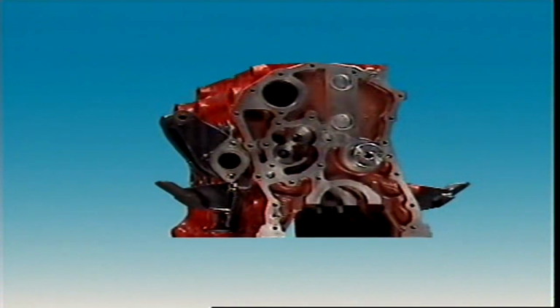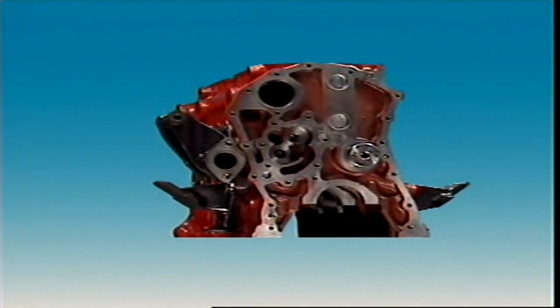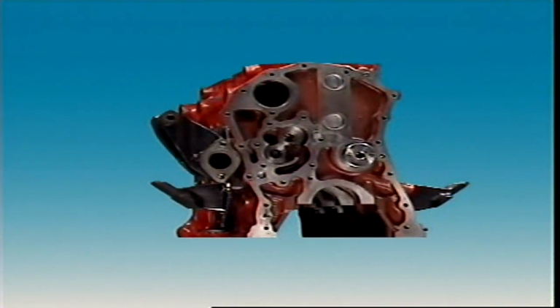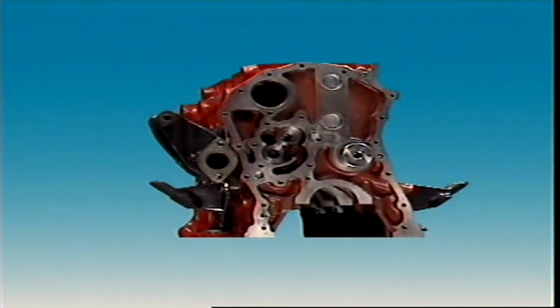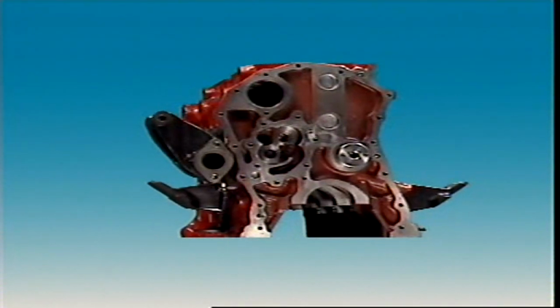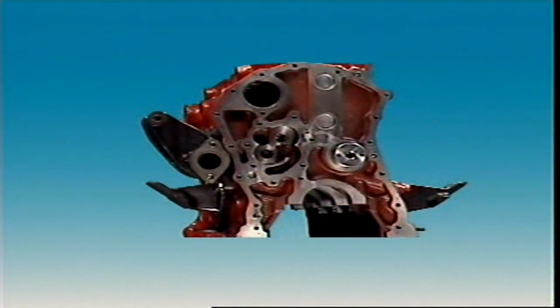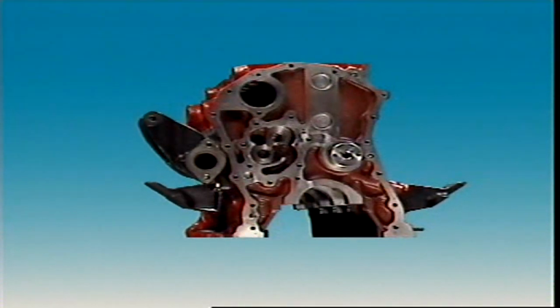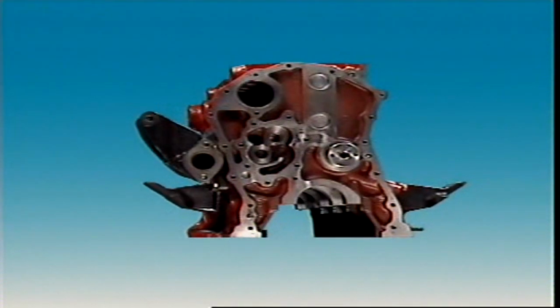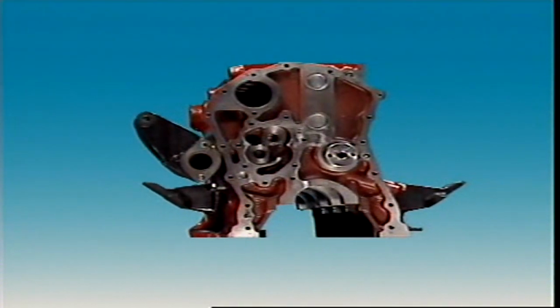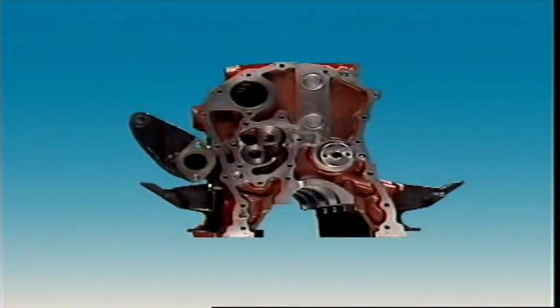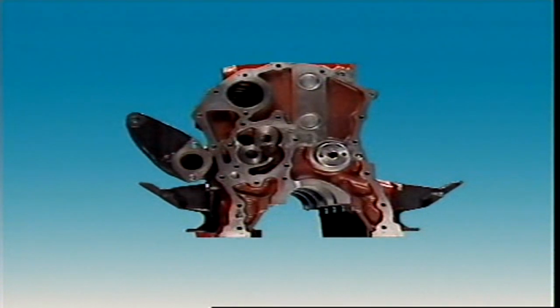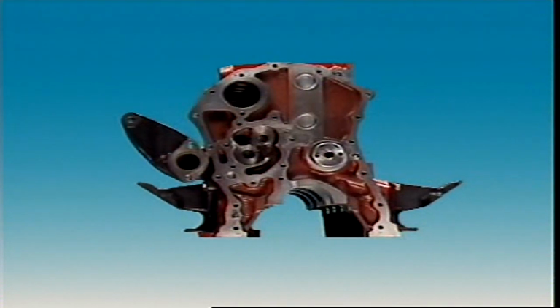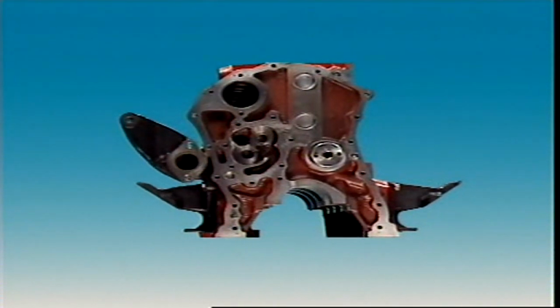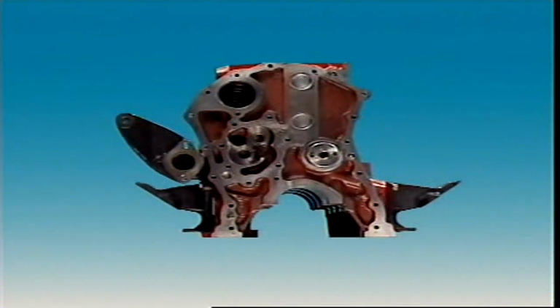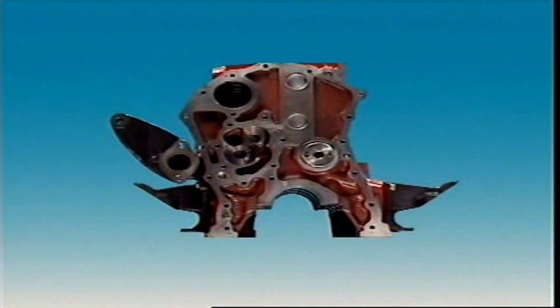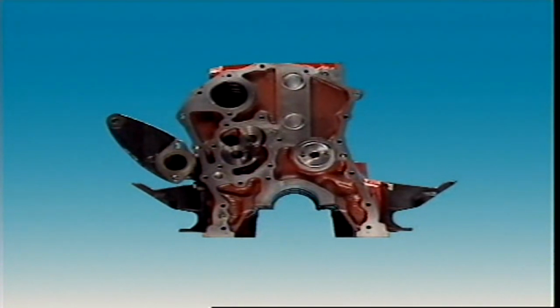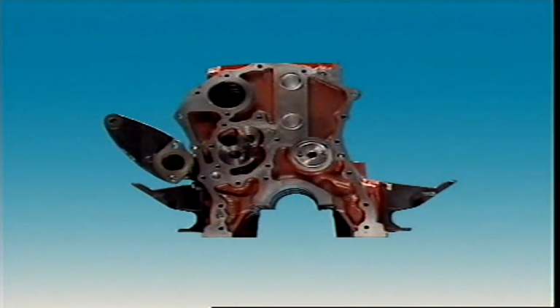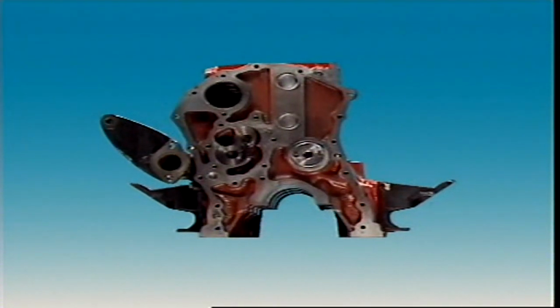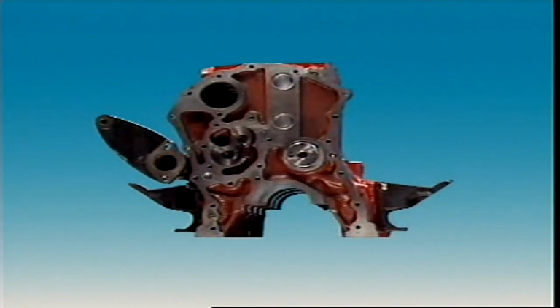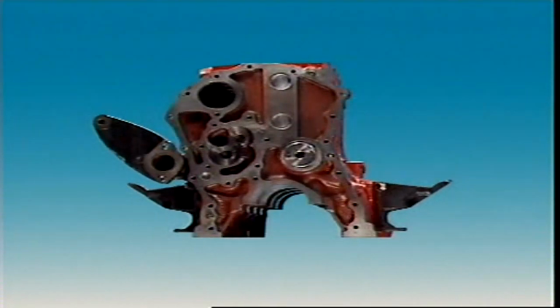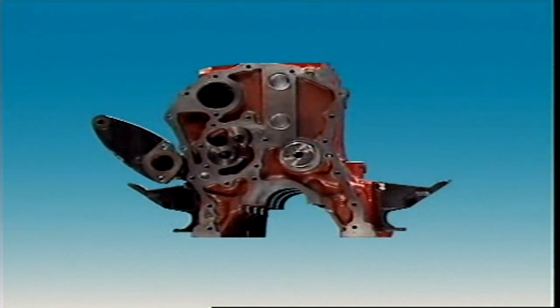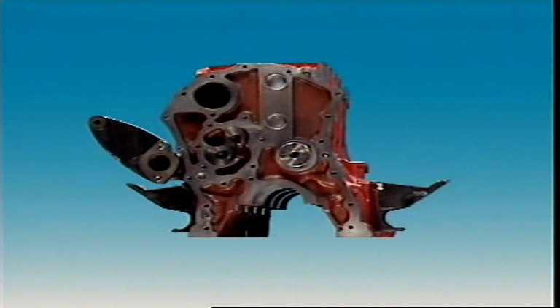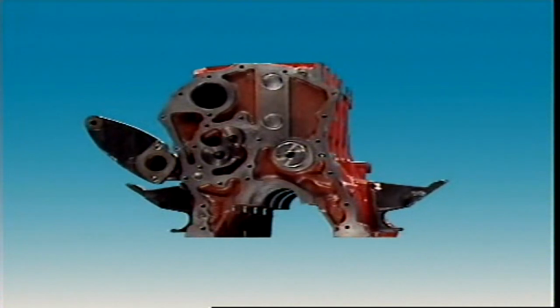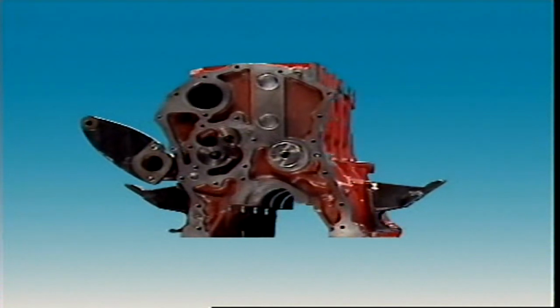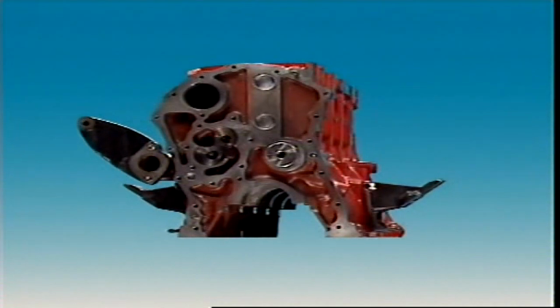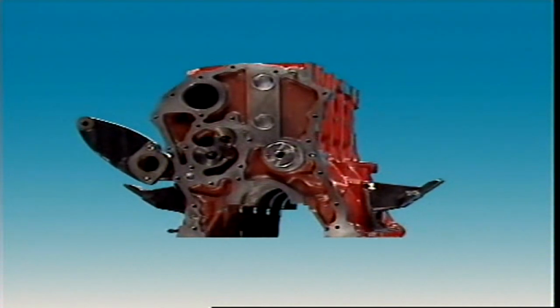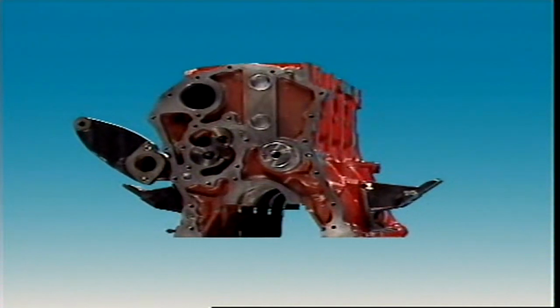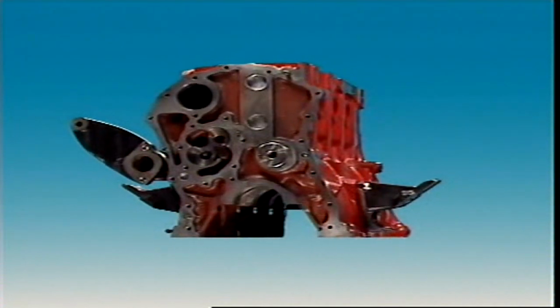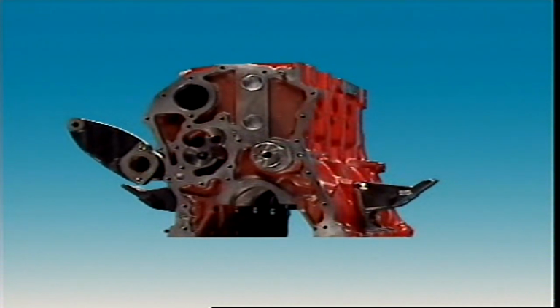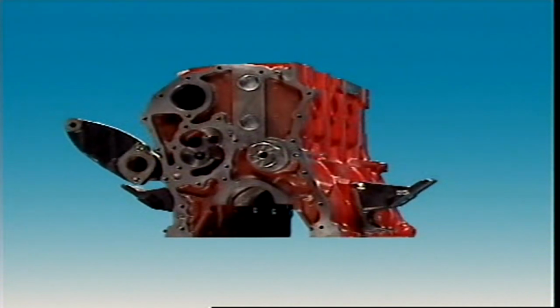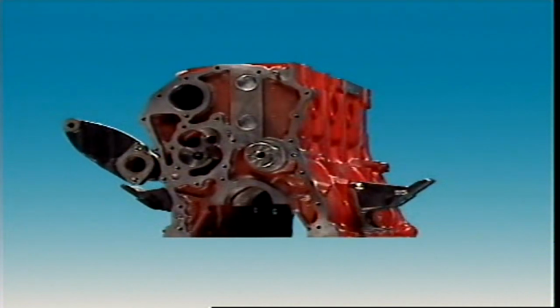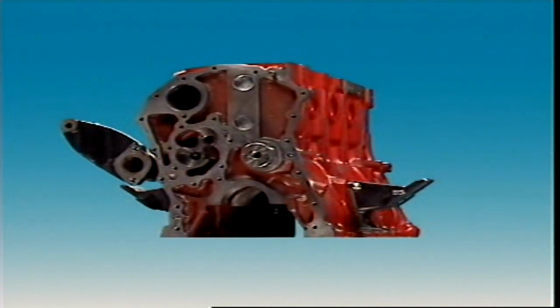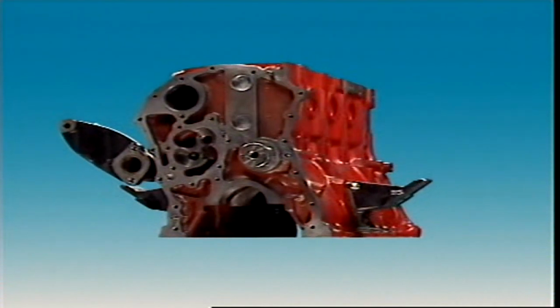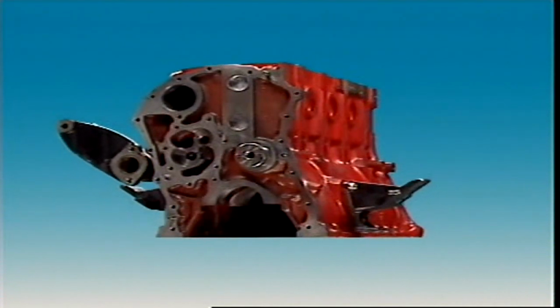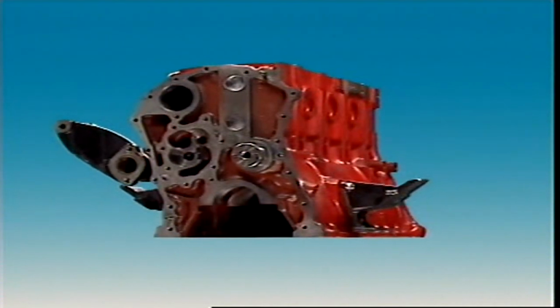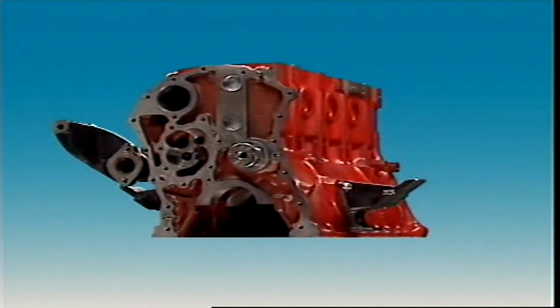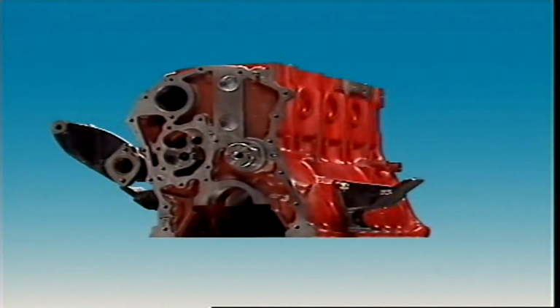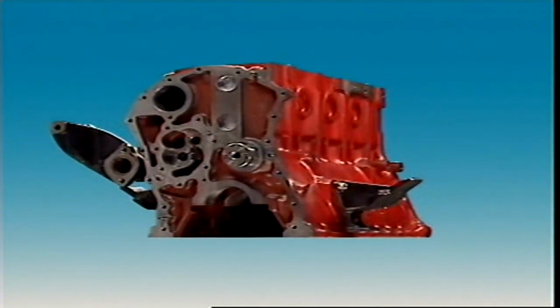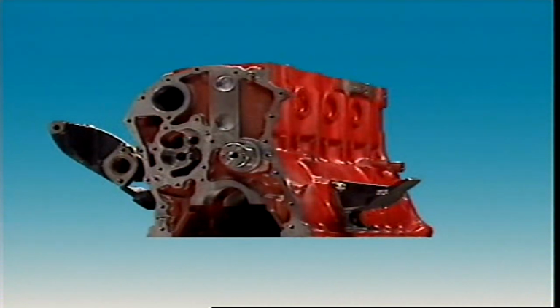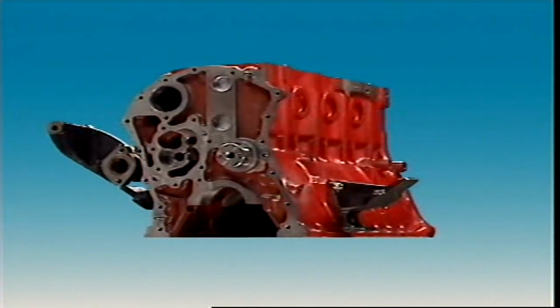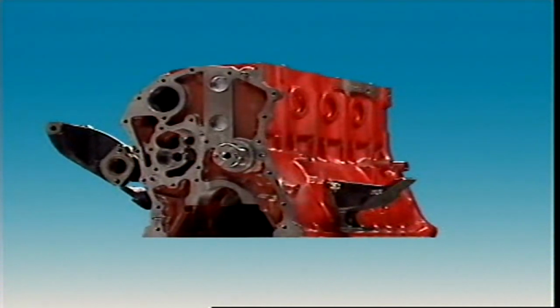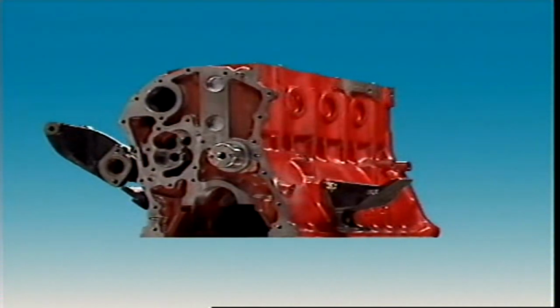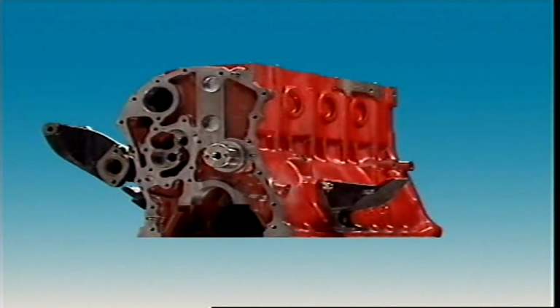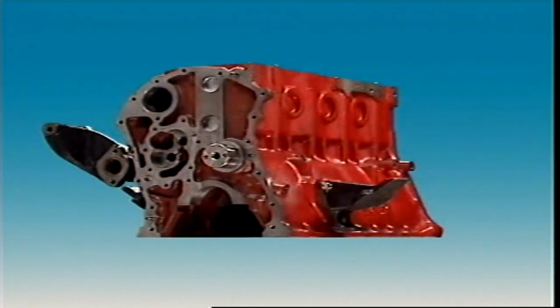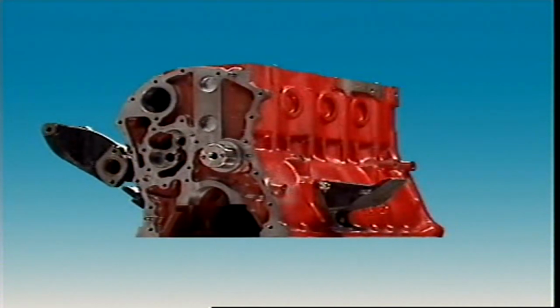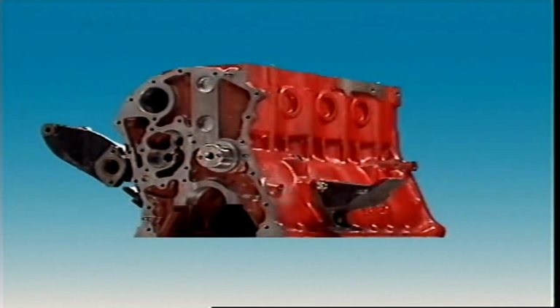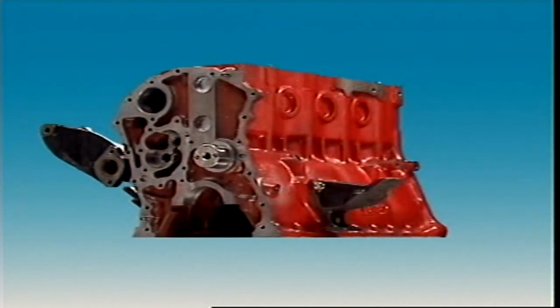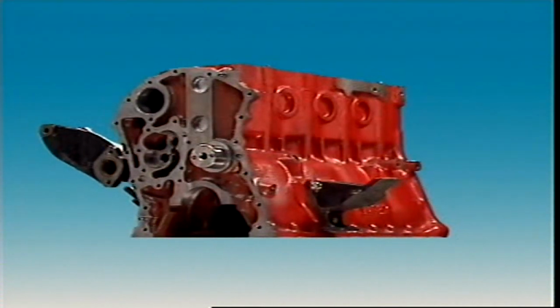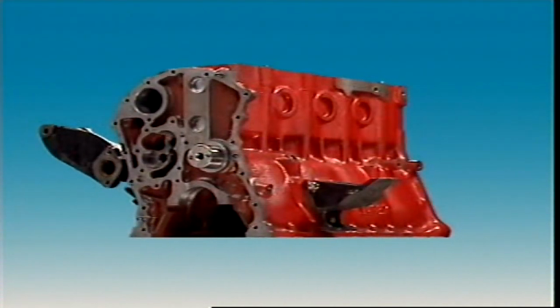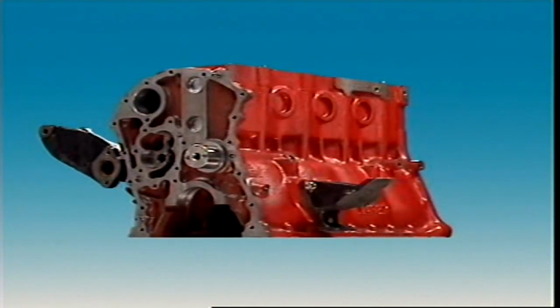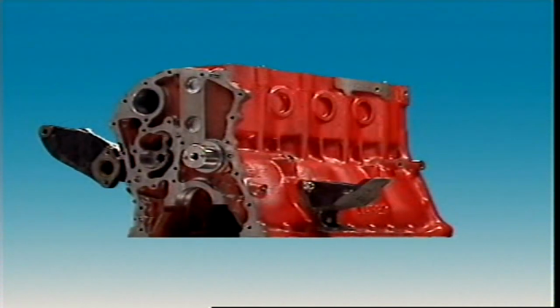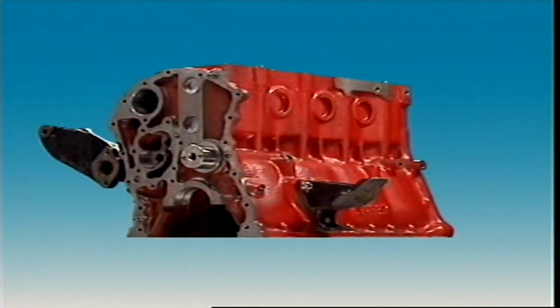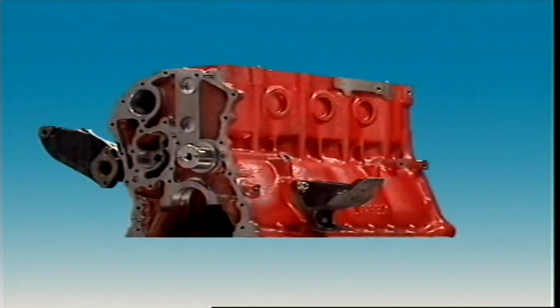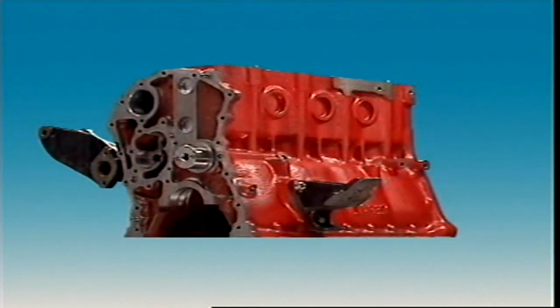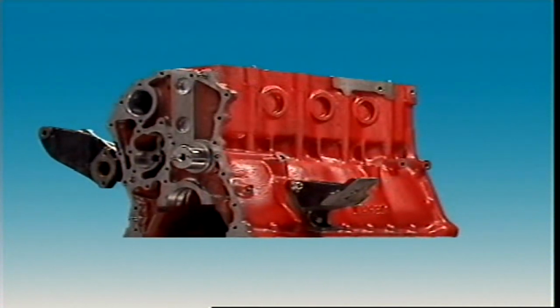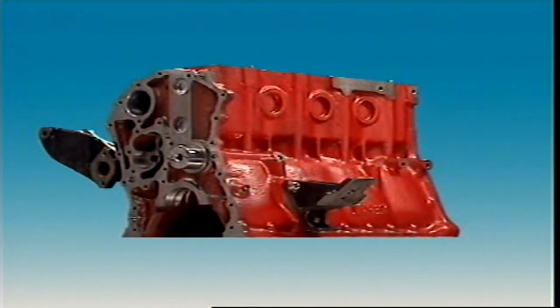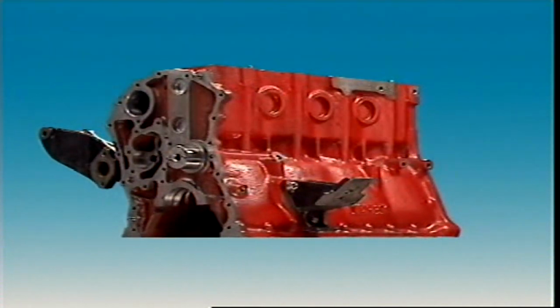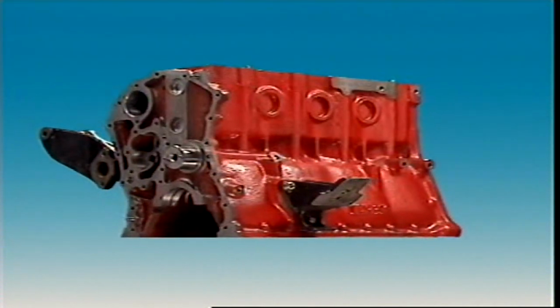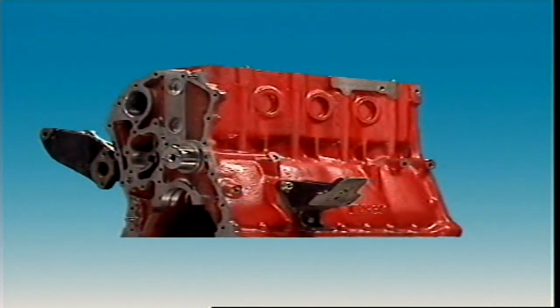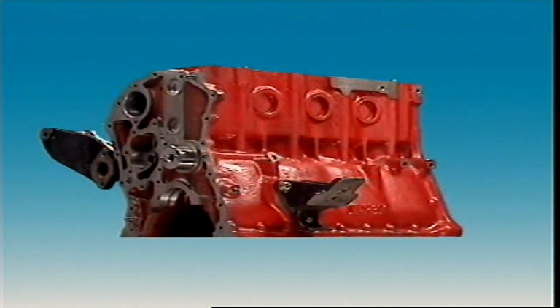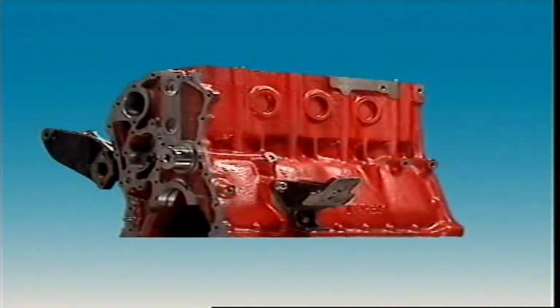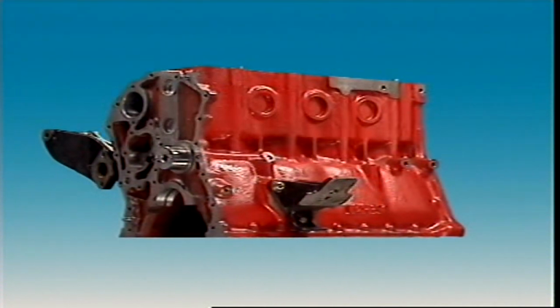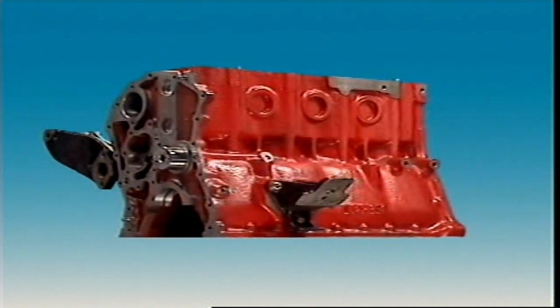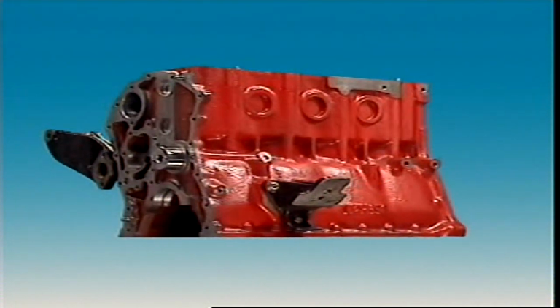When the cylinders, block and crankcase are all cast together, it's called a monoblock construction.